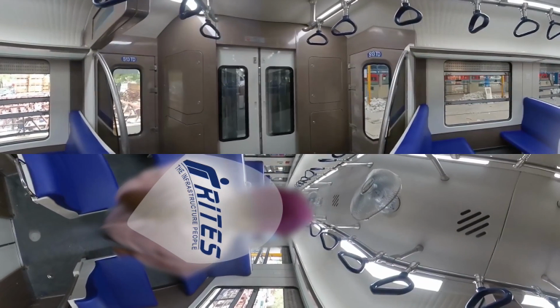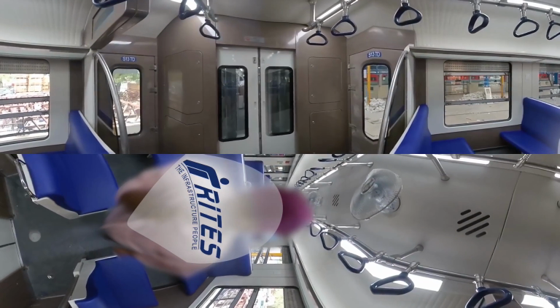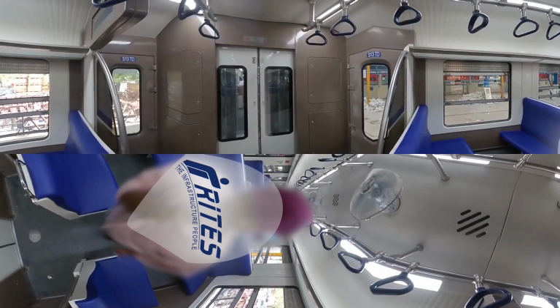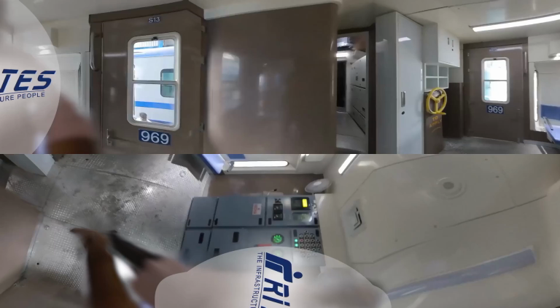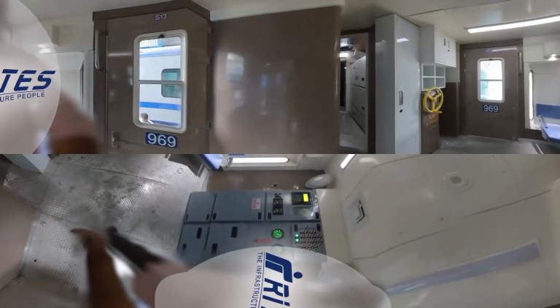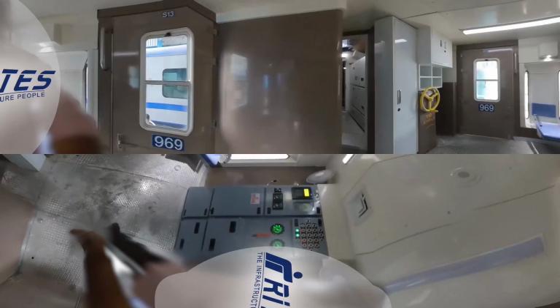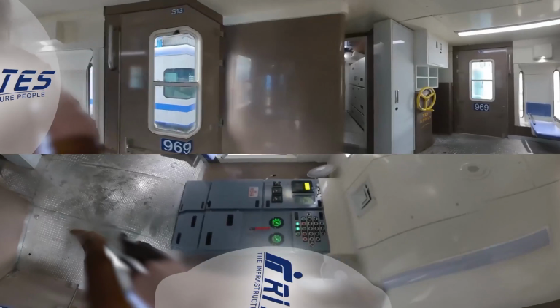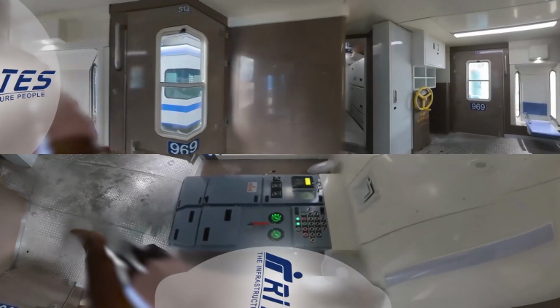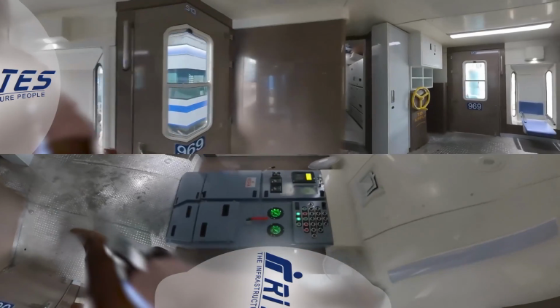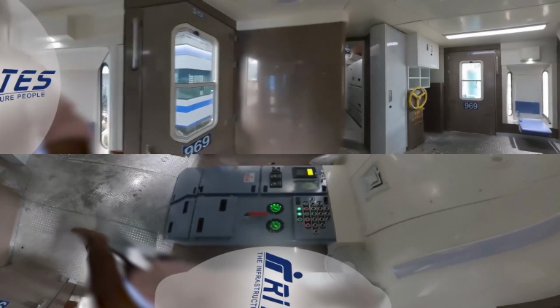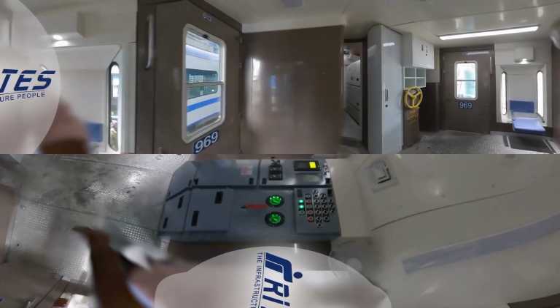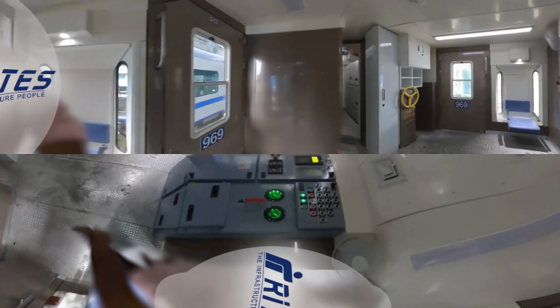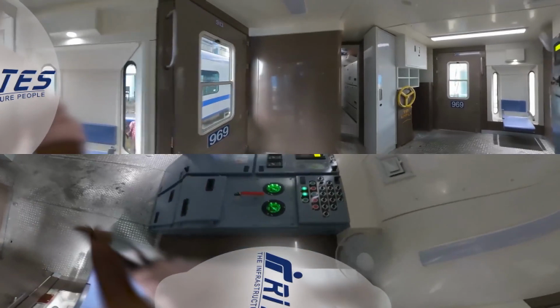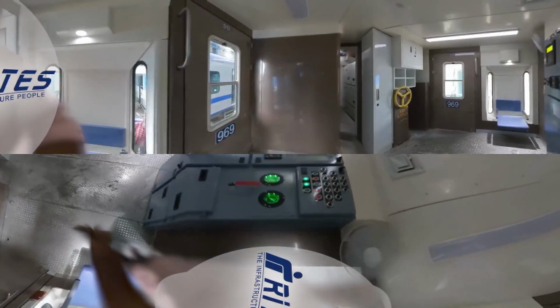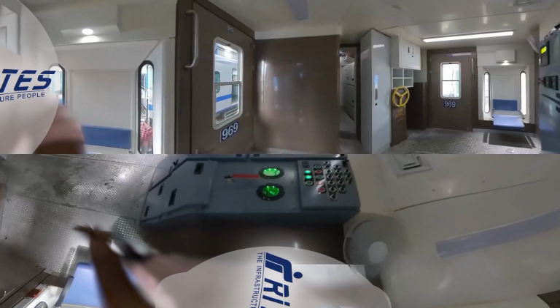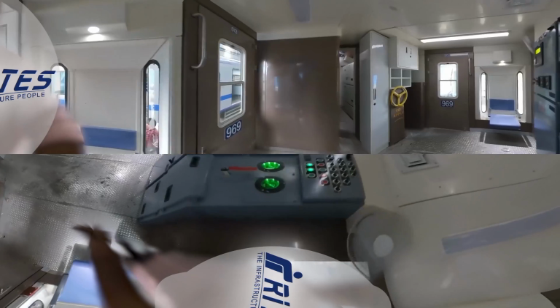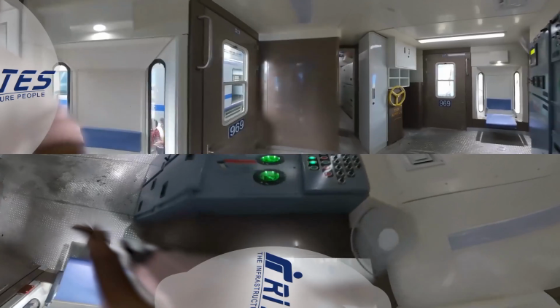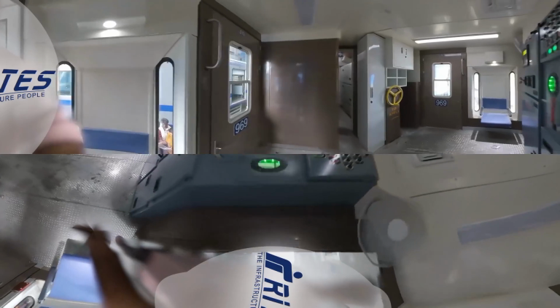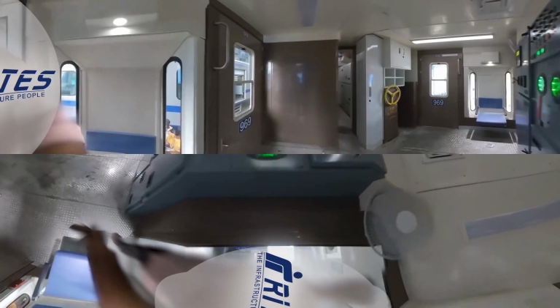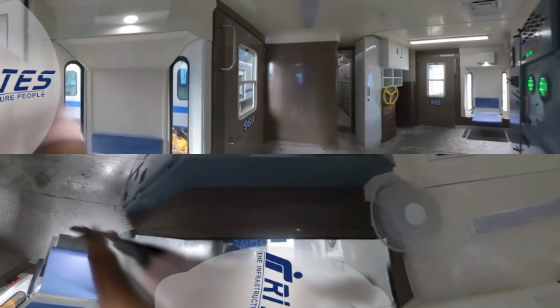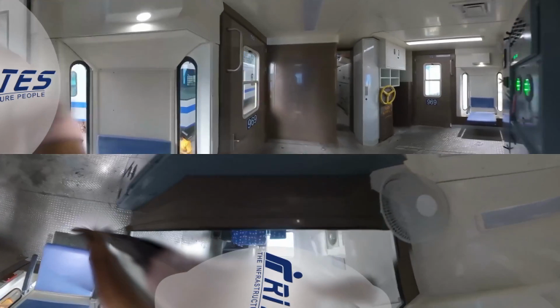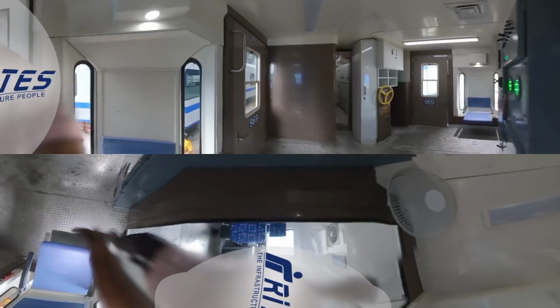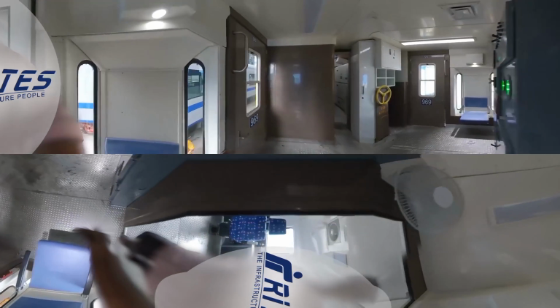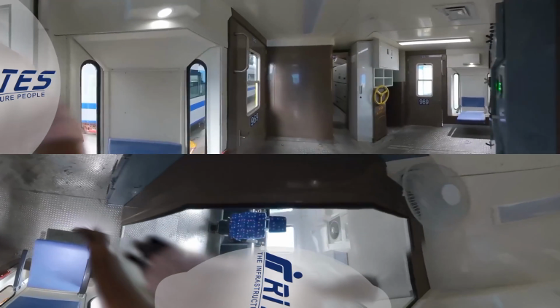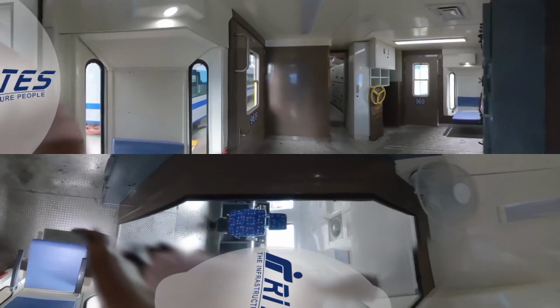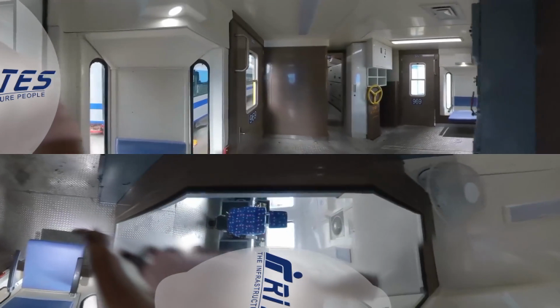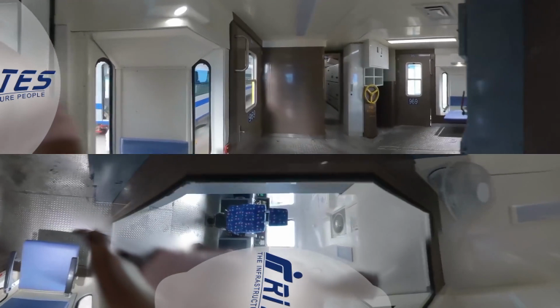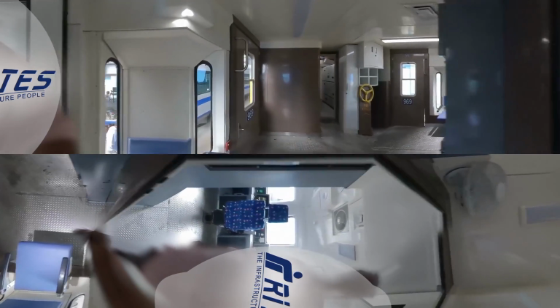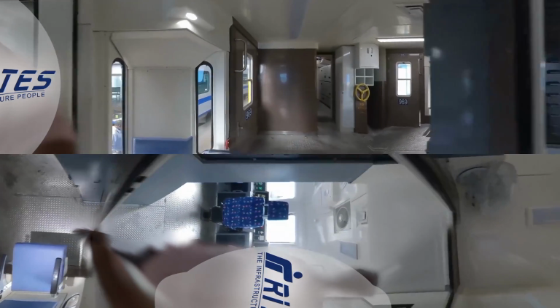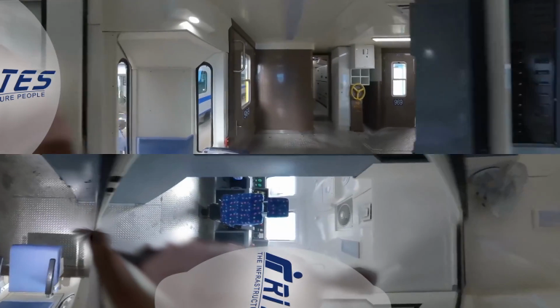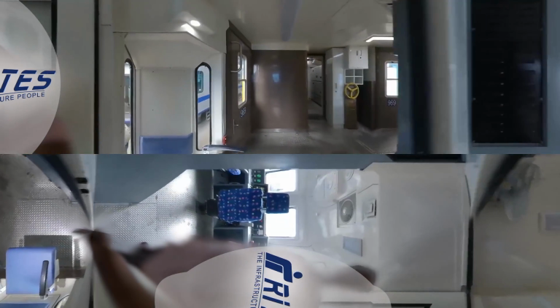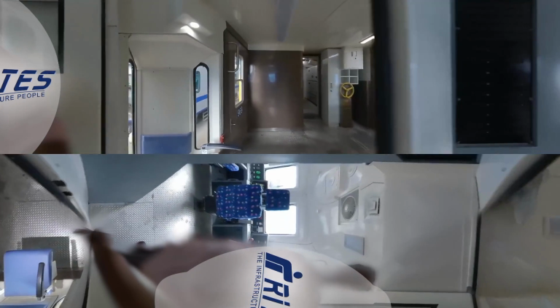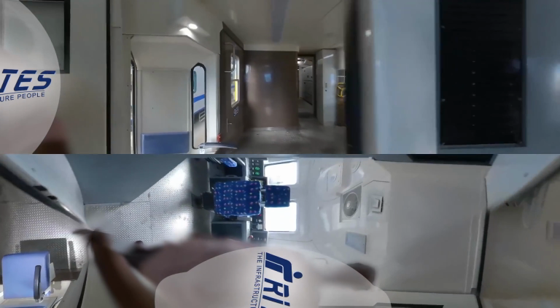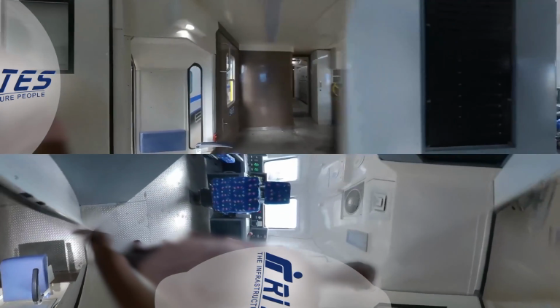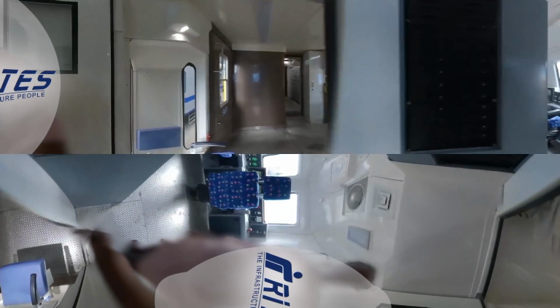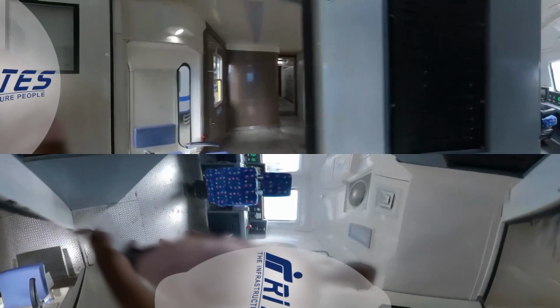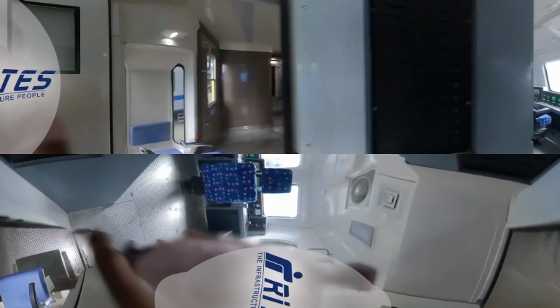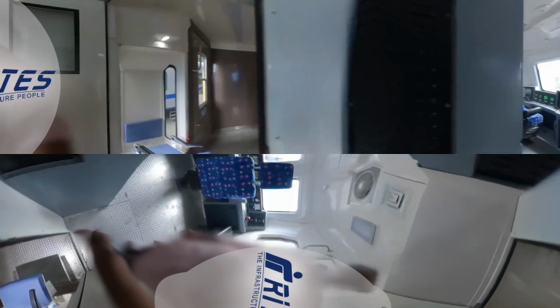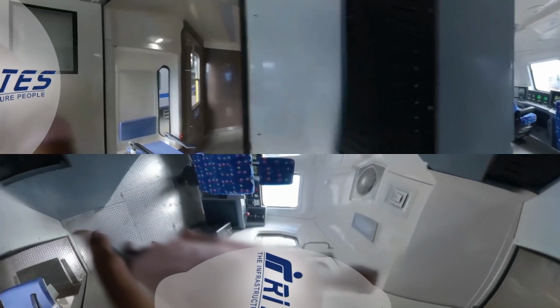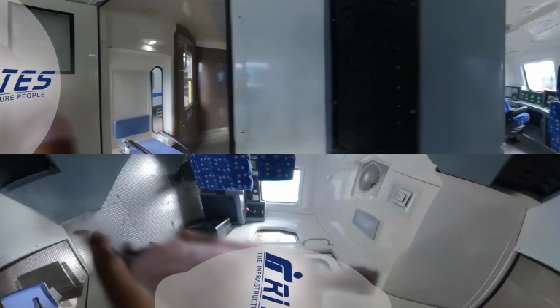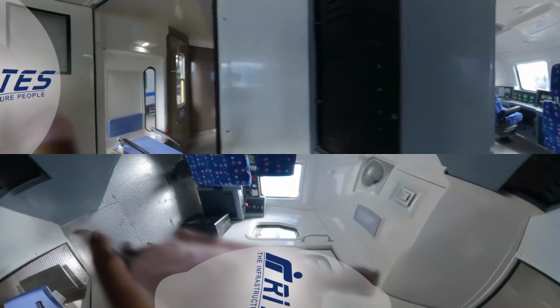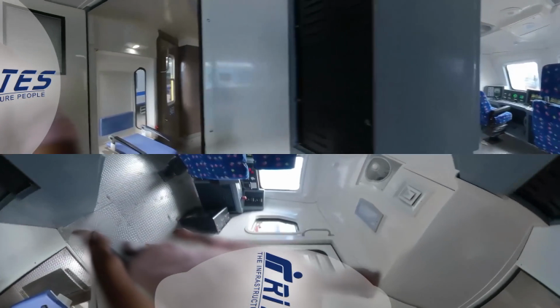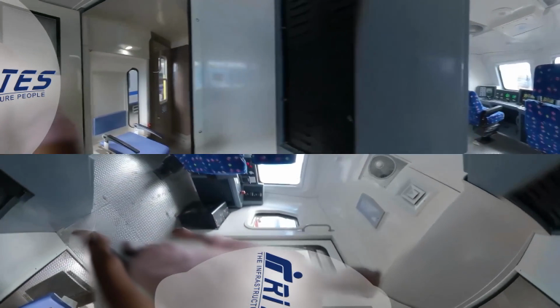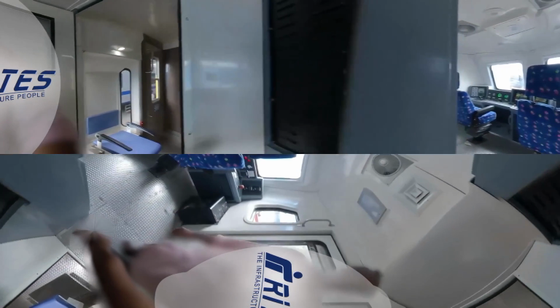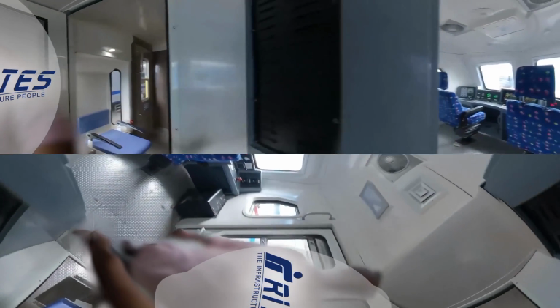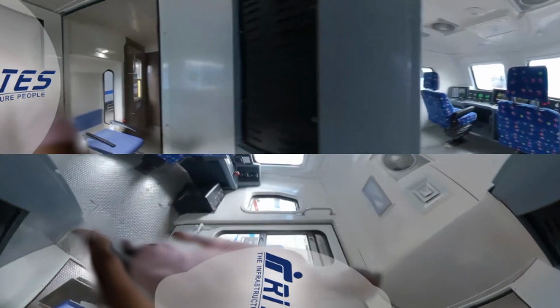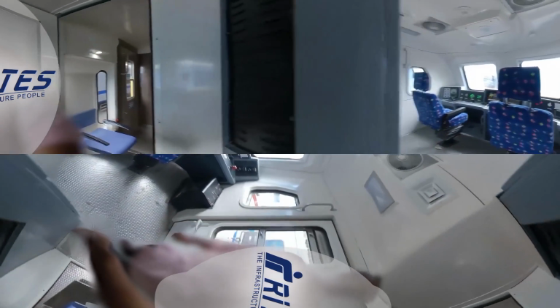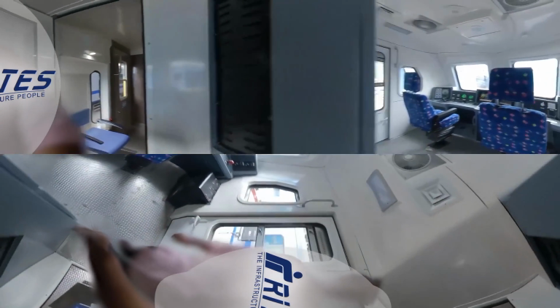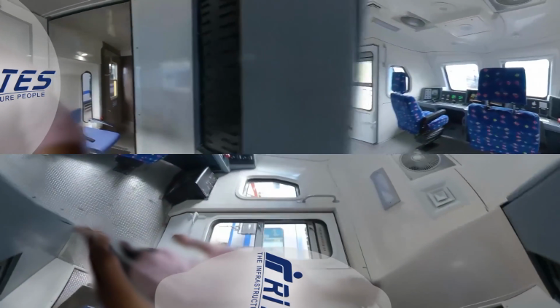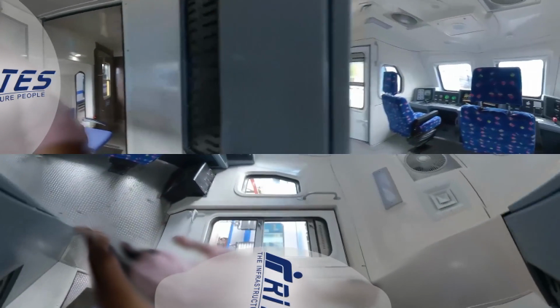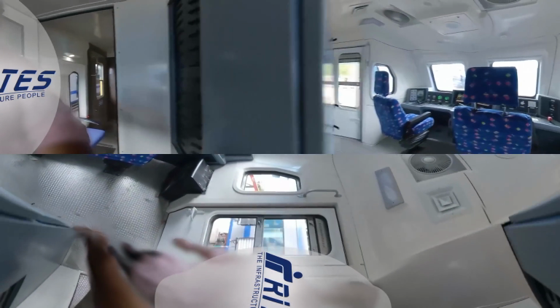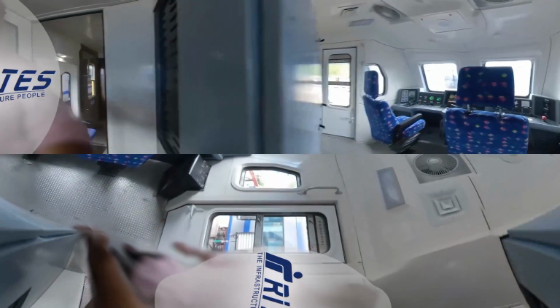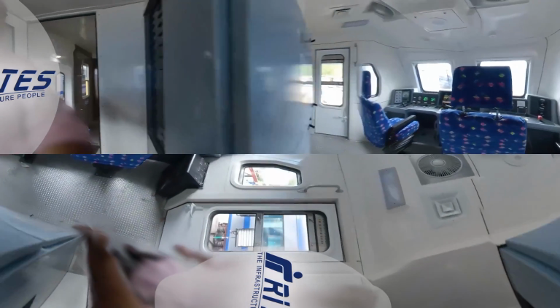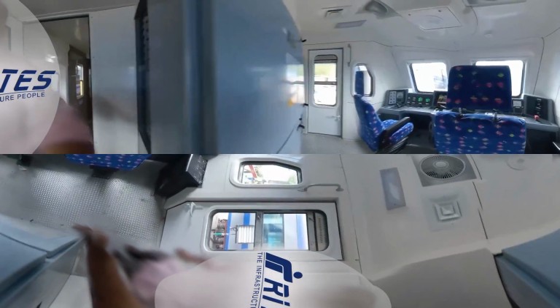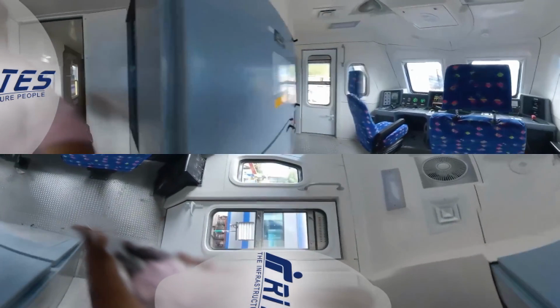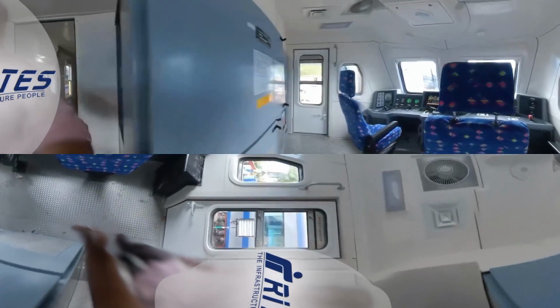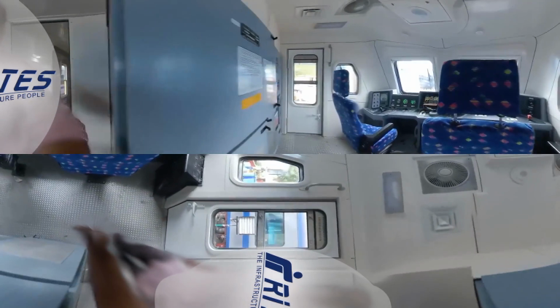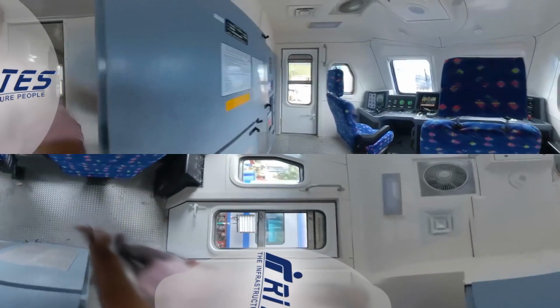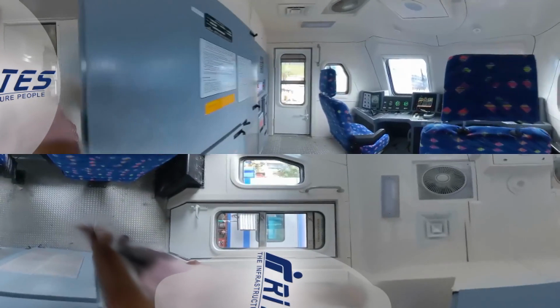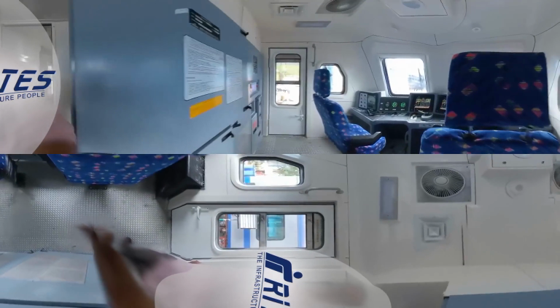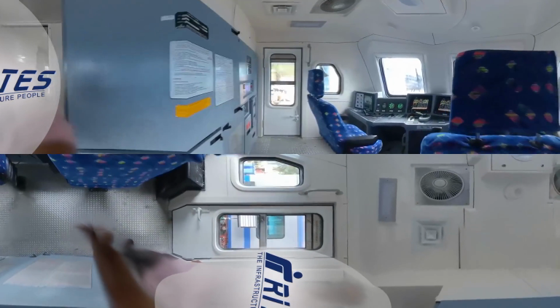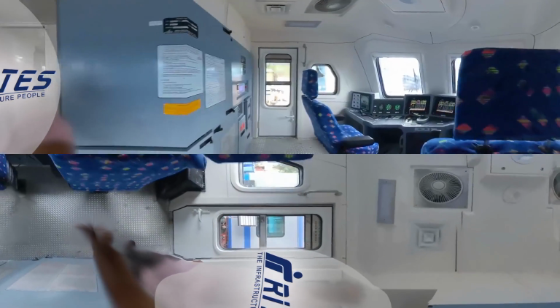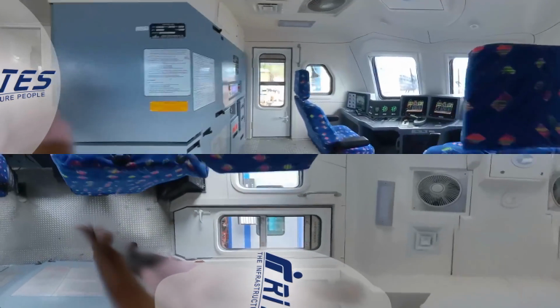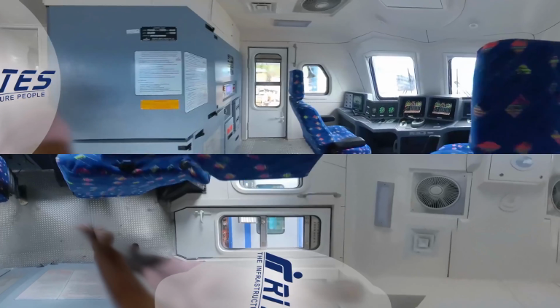Two driving trailer cars with complete driver's controls and guard's cabins, as in the driving power cars.